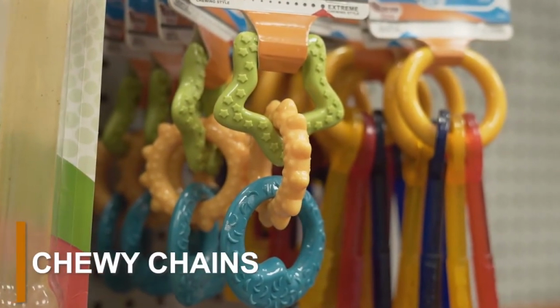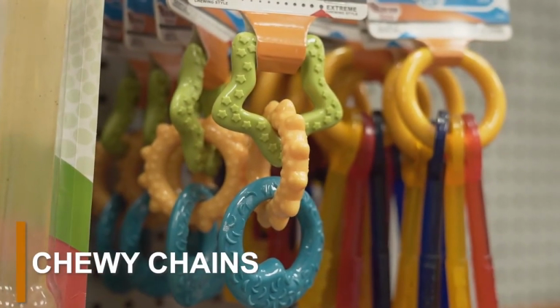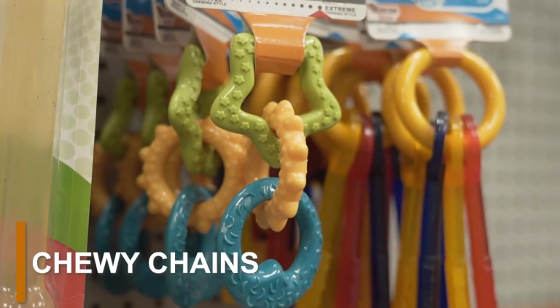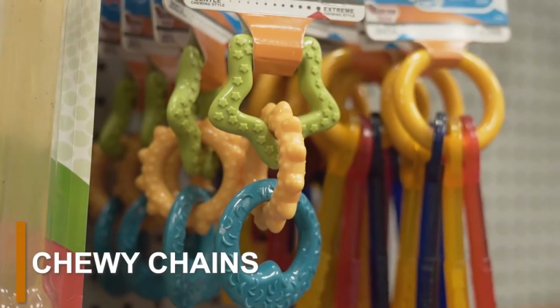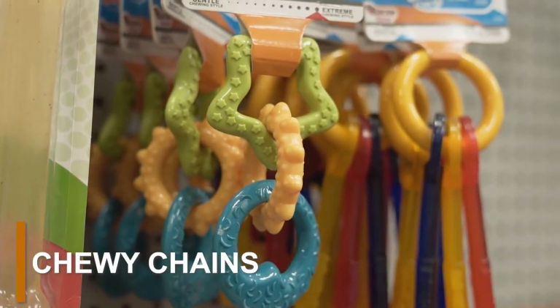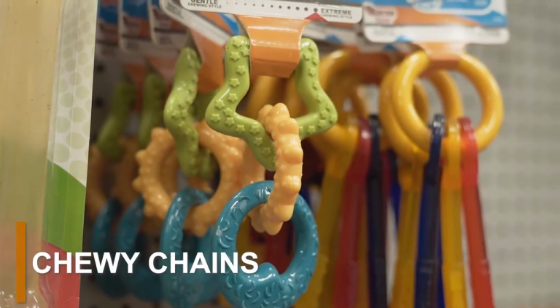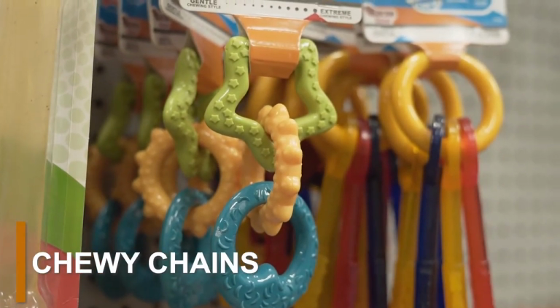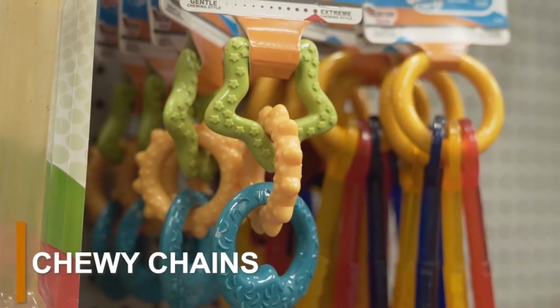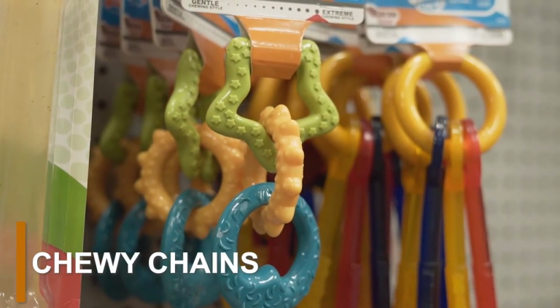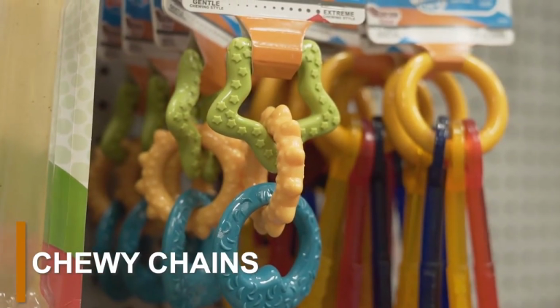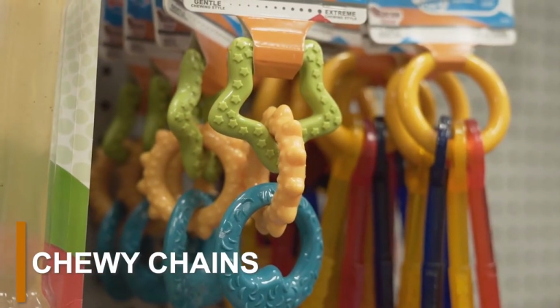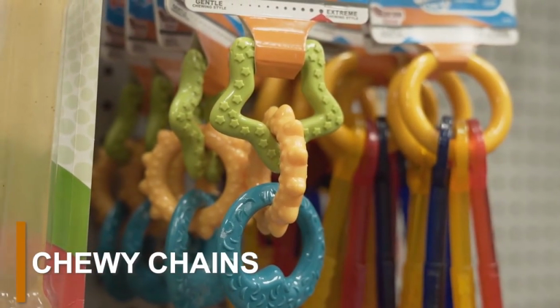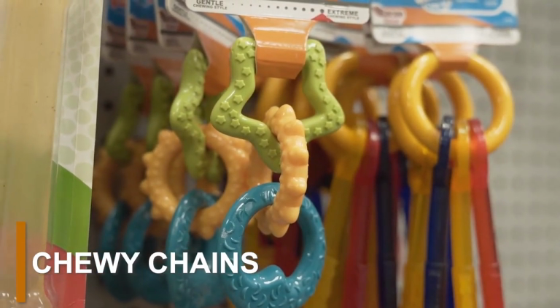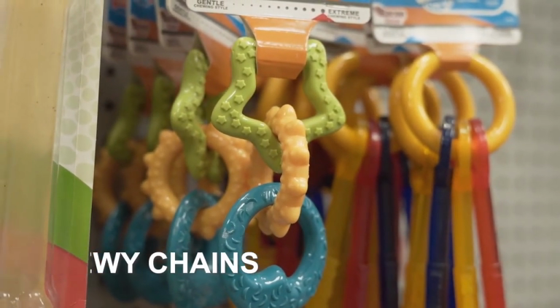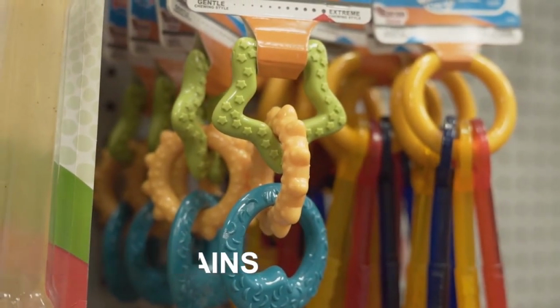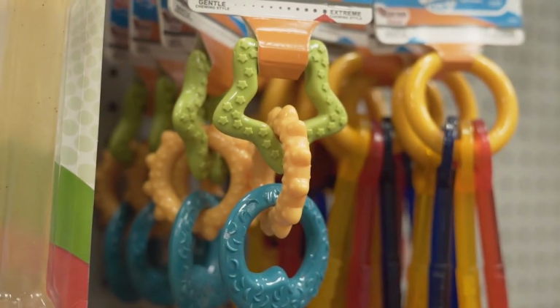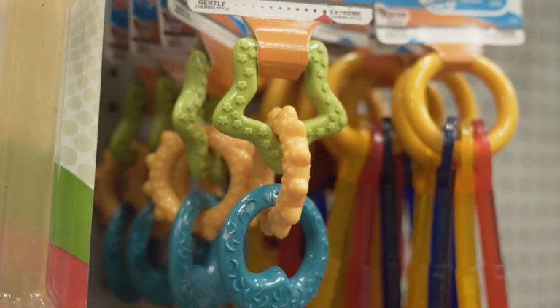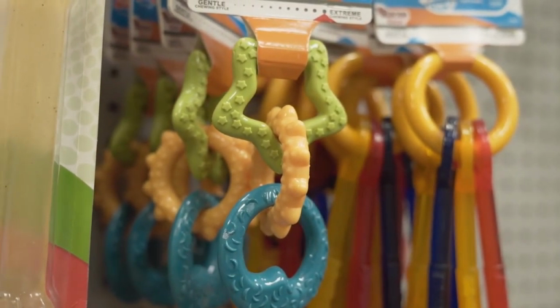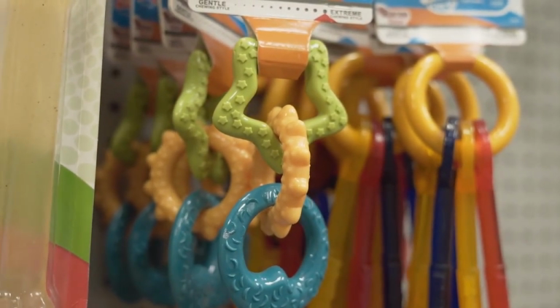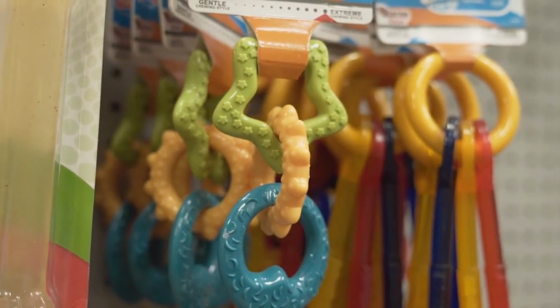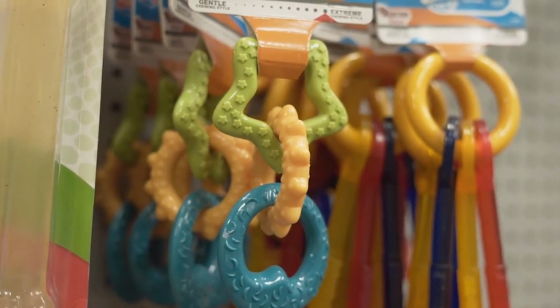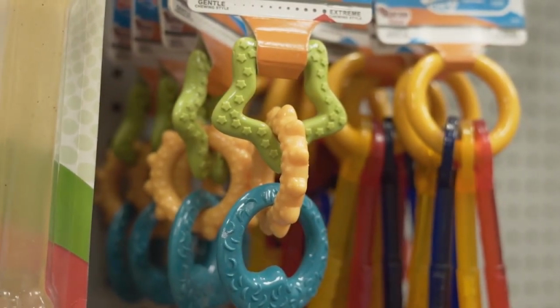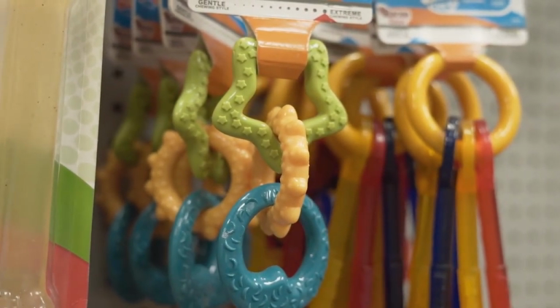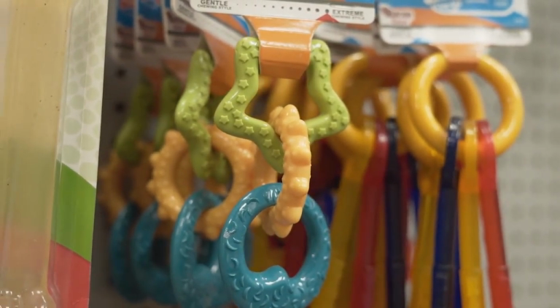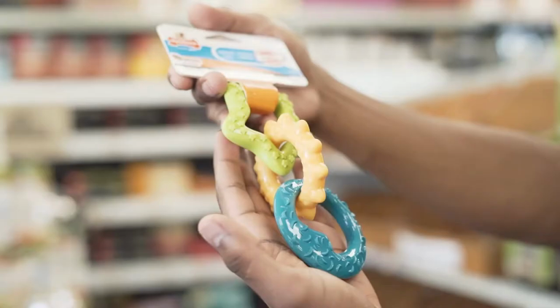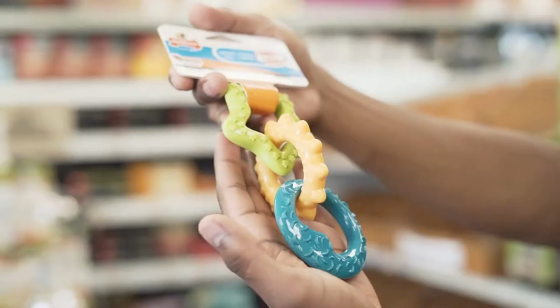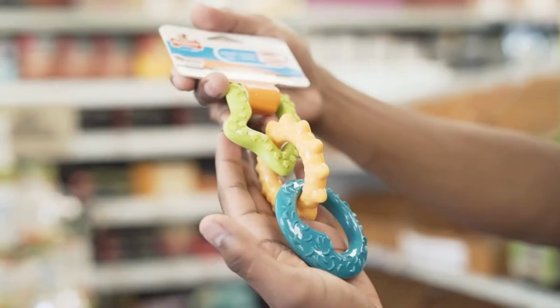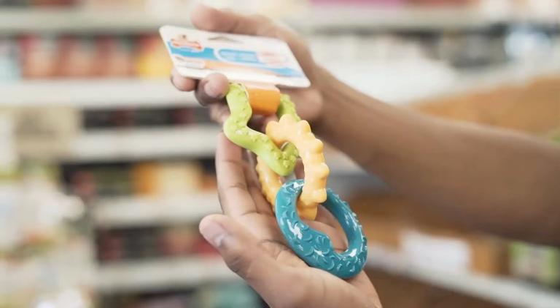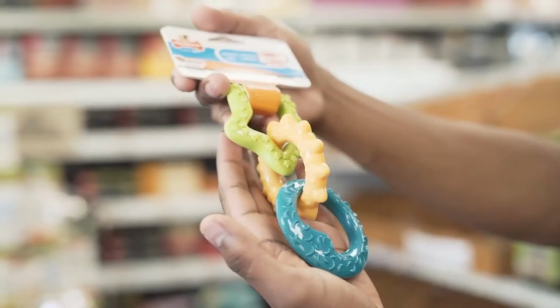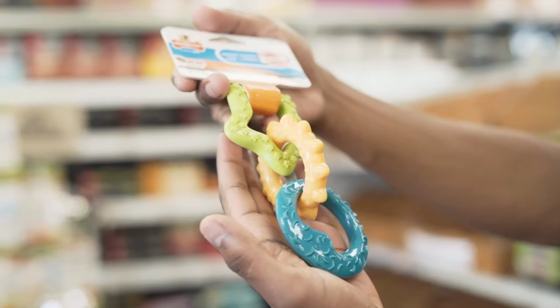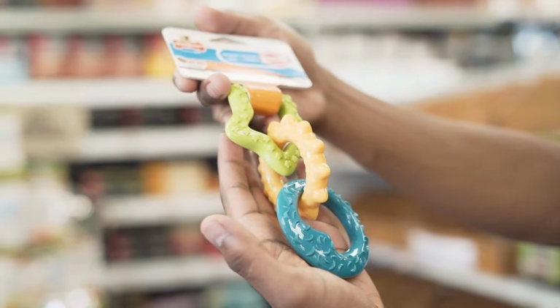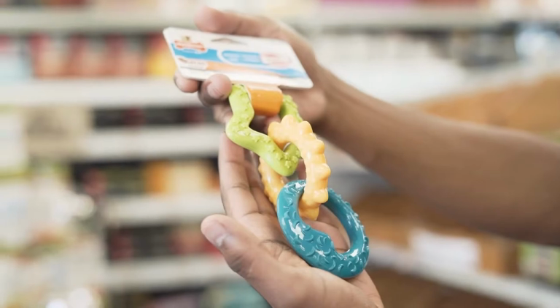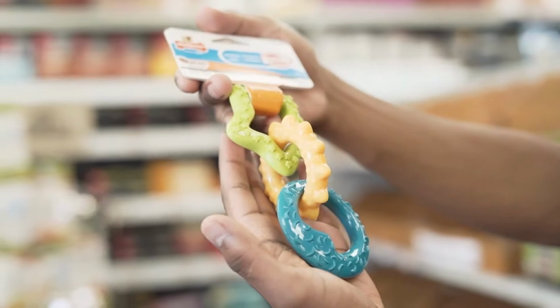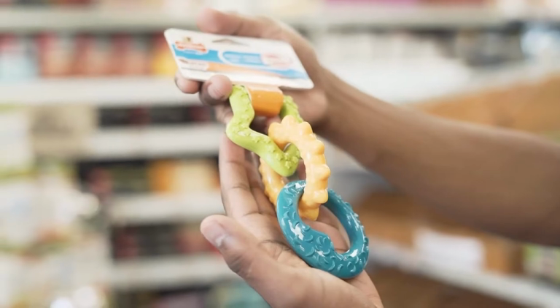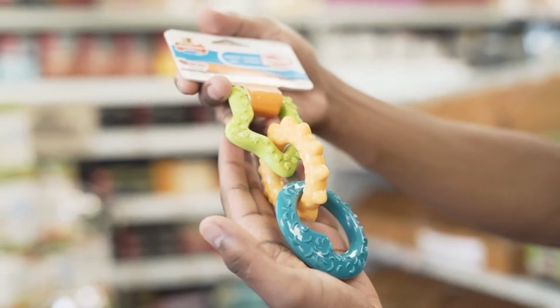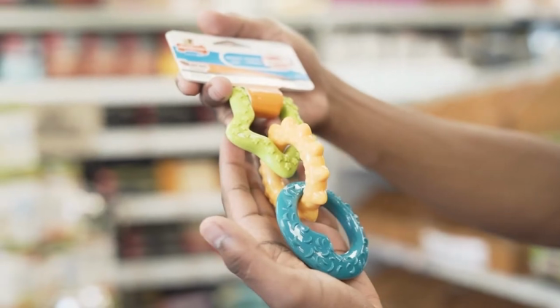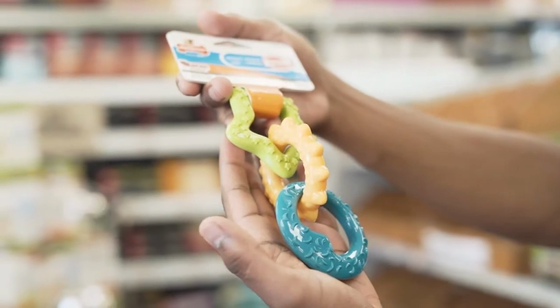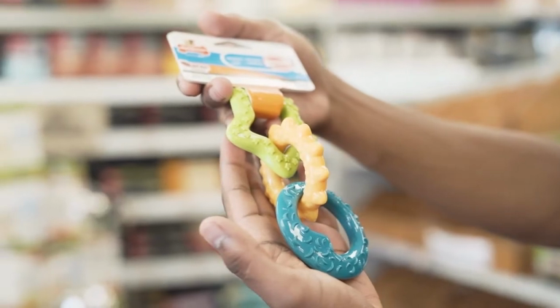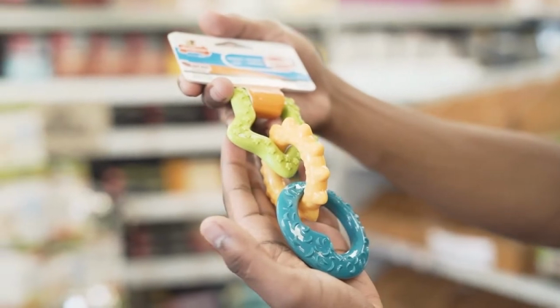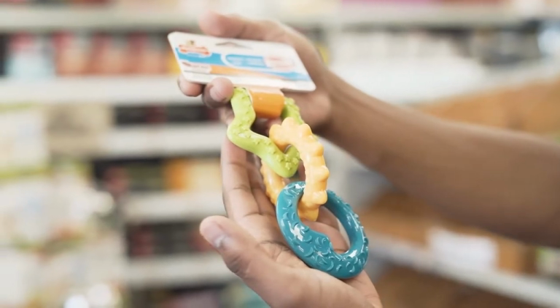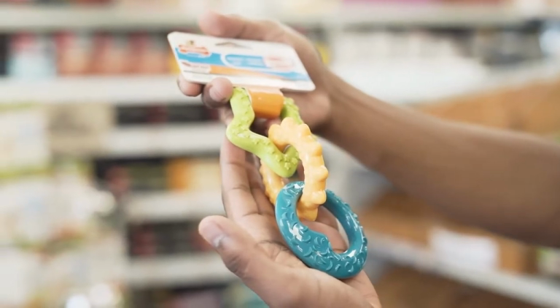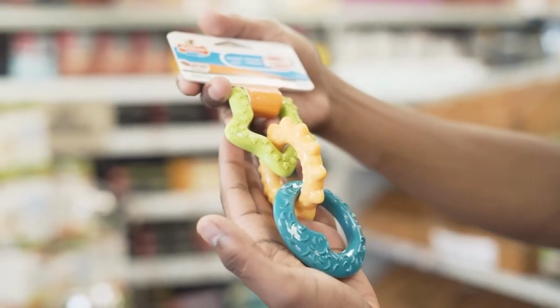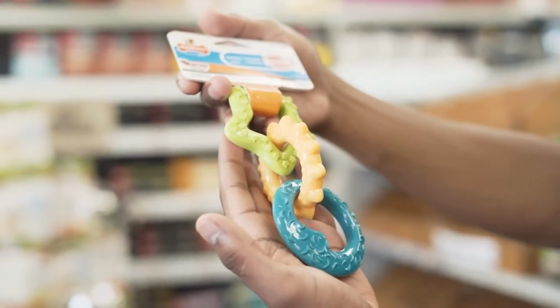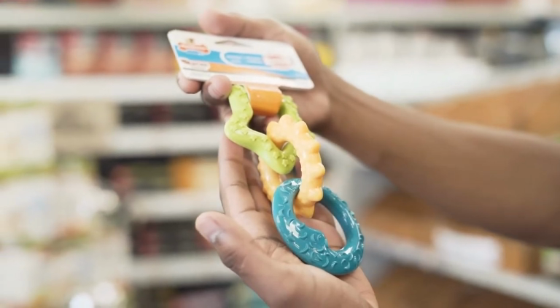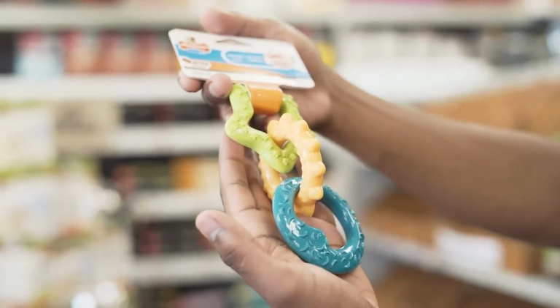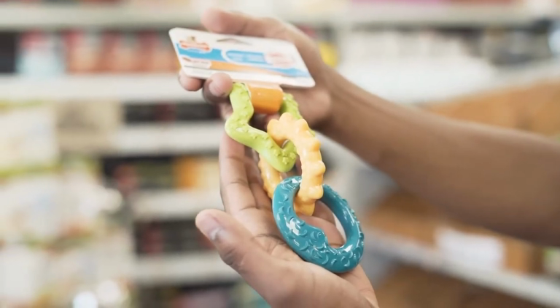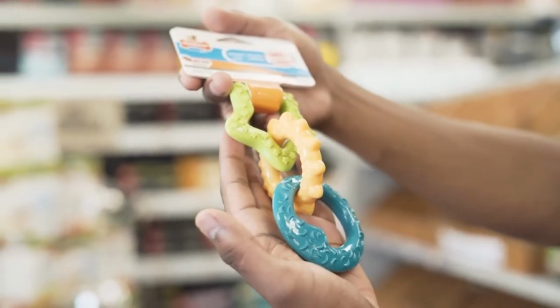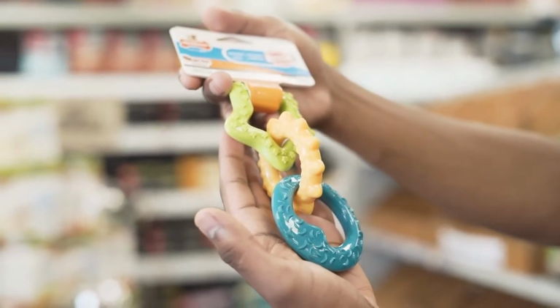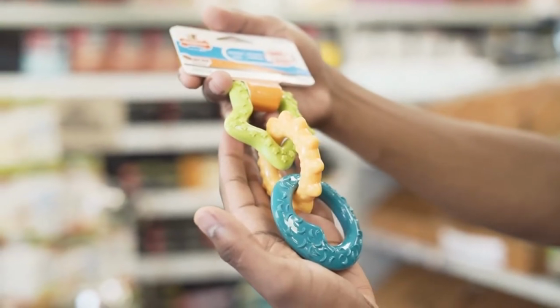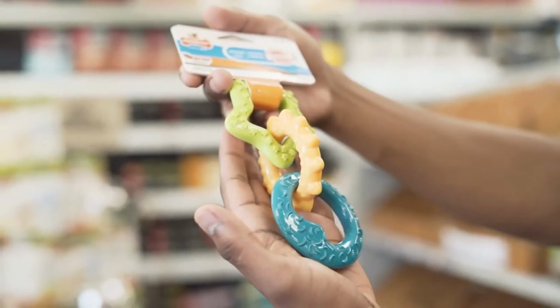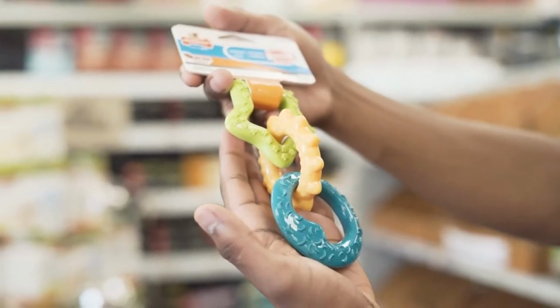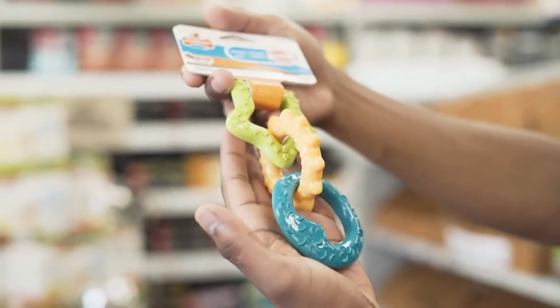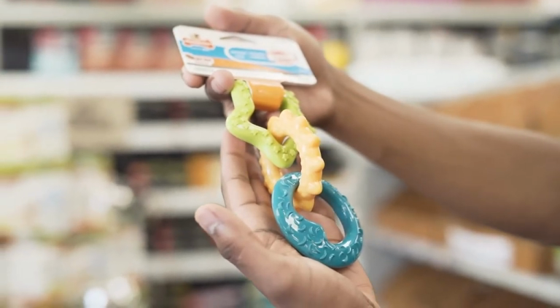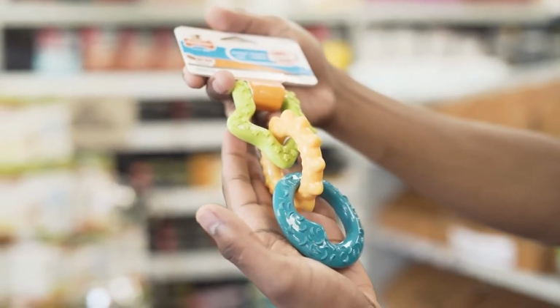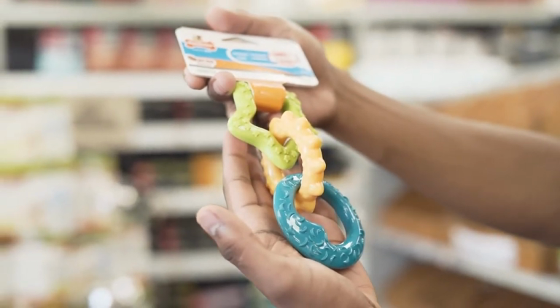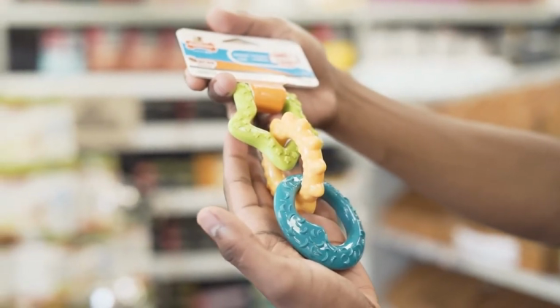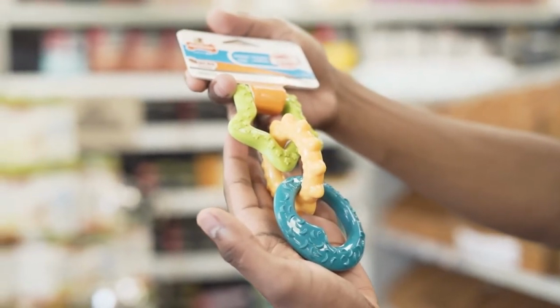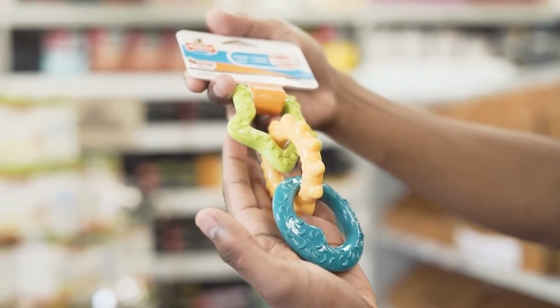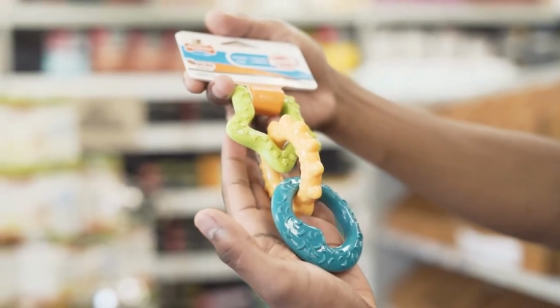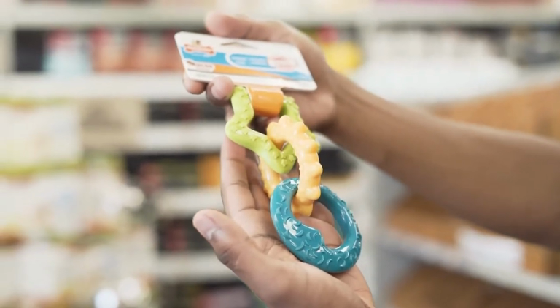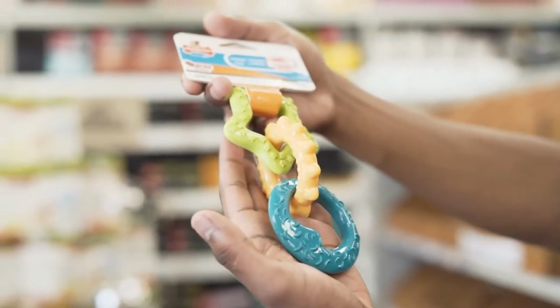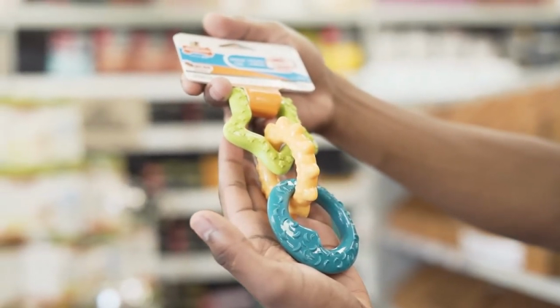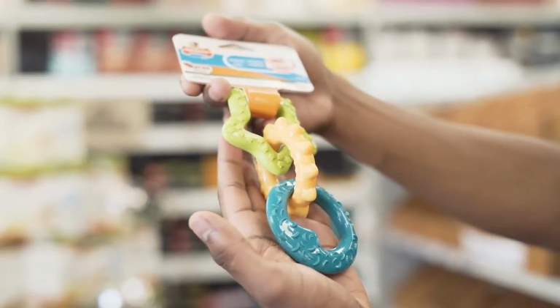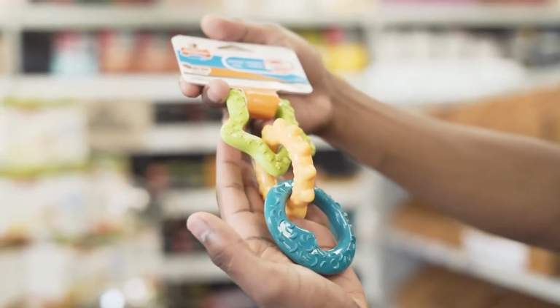Similar to teething rings, chewy chains are dog toys that are made from tough rubber. Many chewy chains are durable and are unable to be ripped apart by your puppy's teeth.